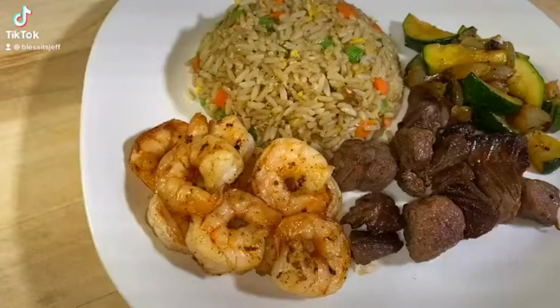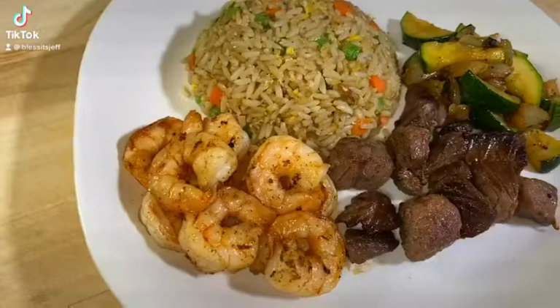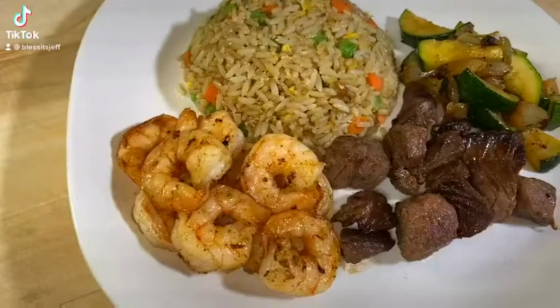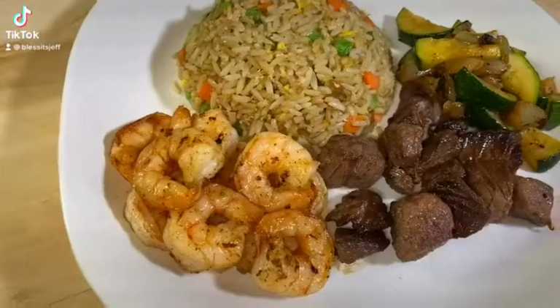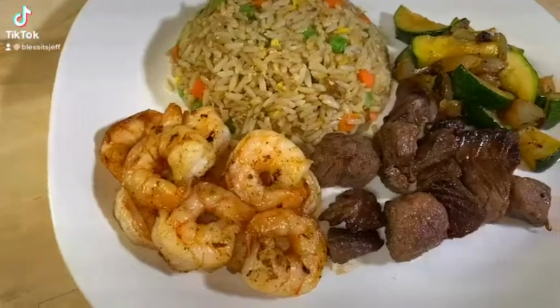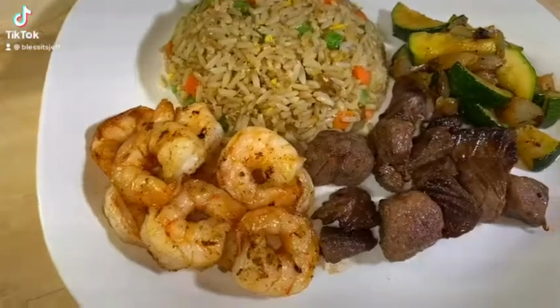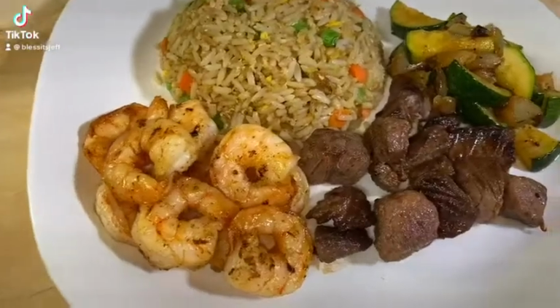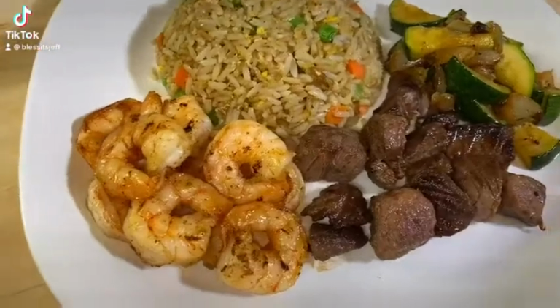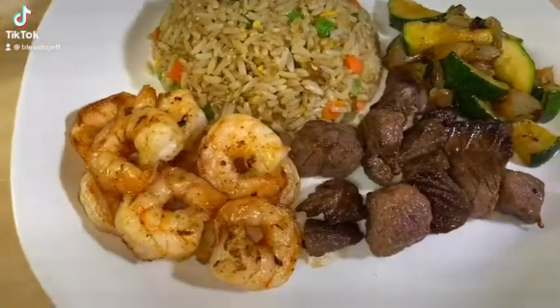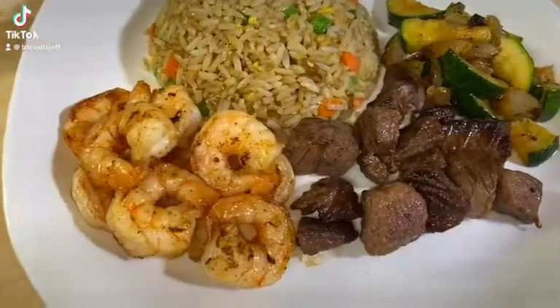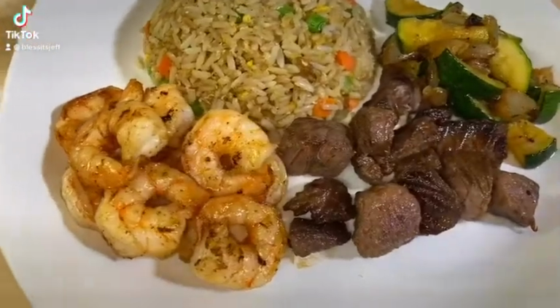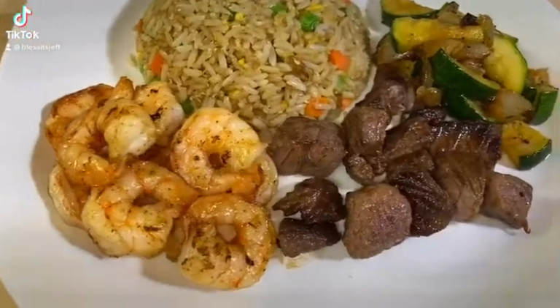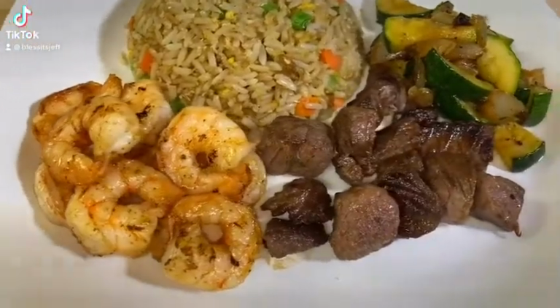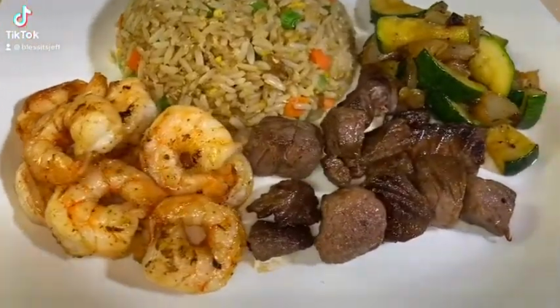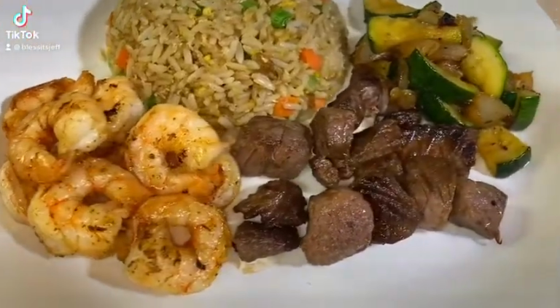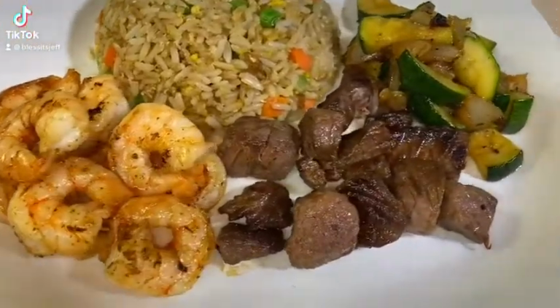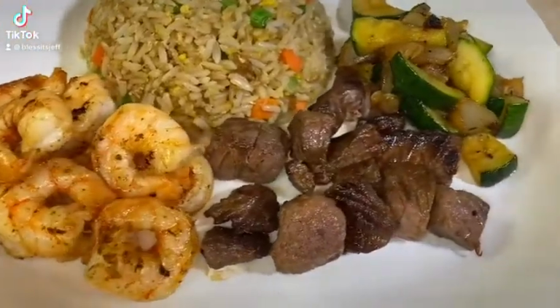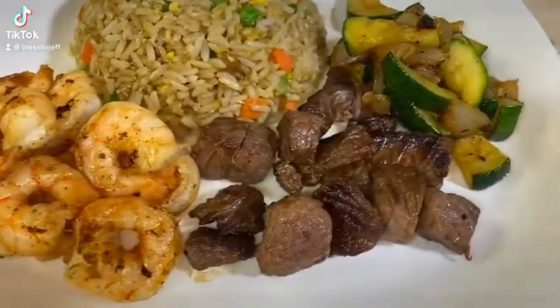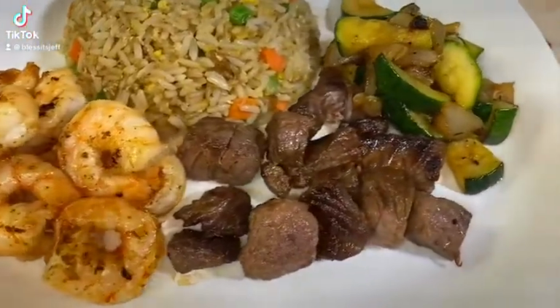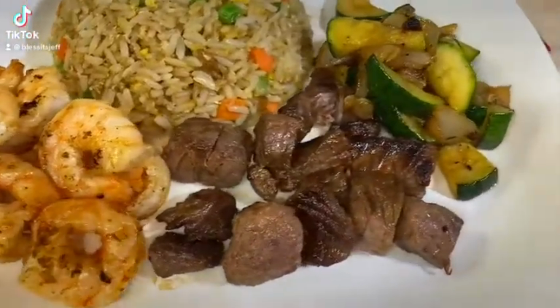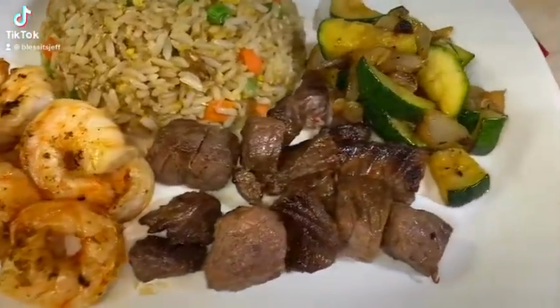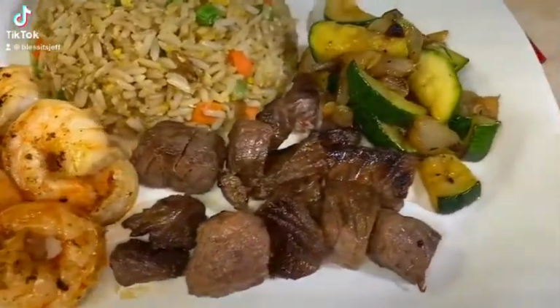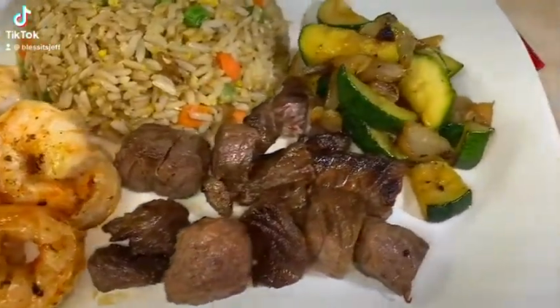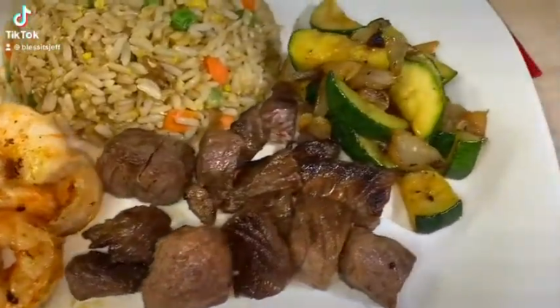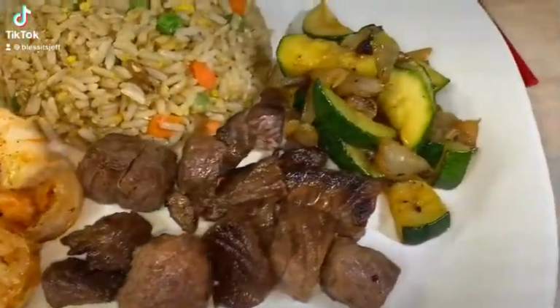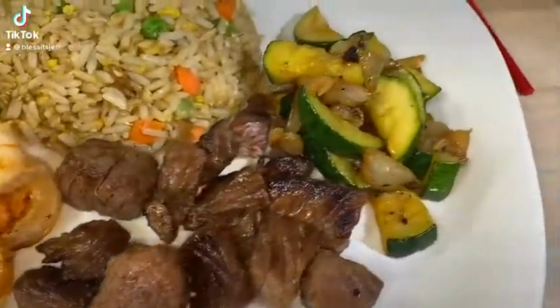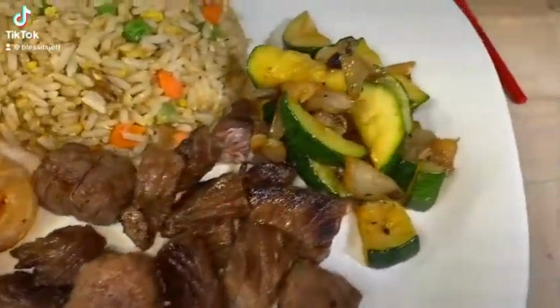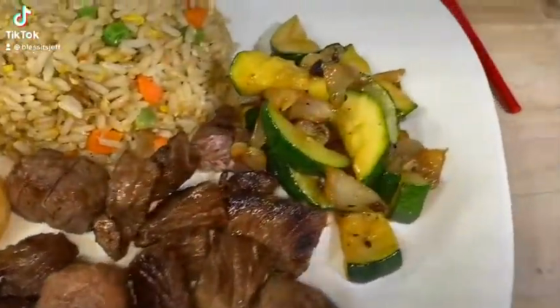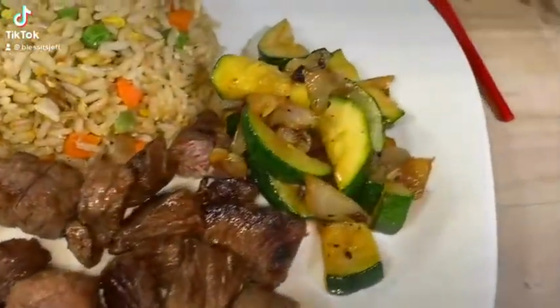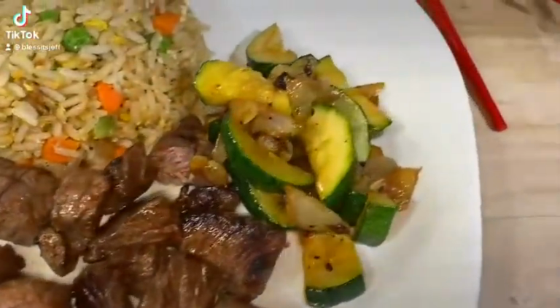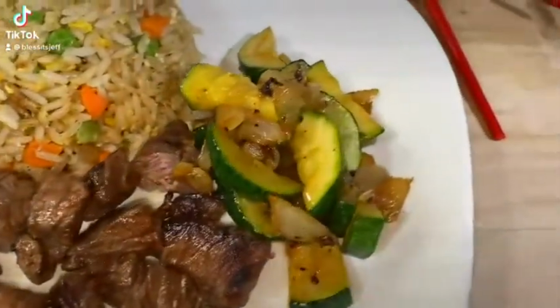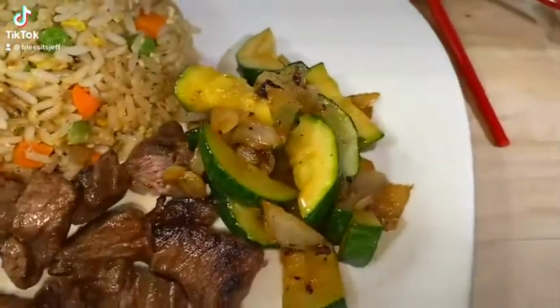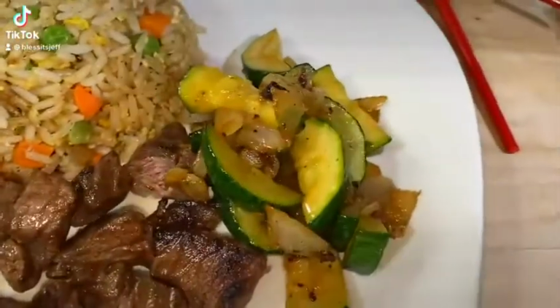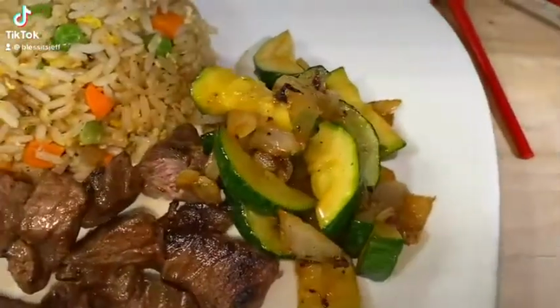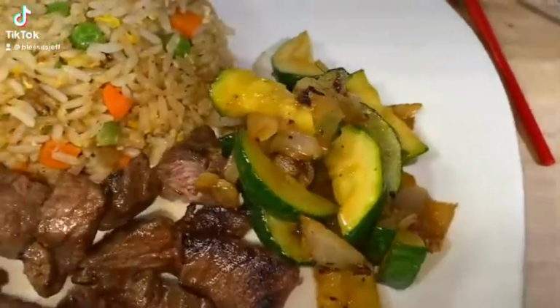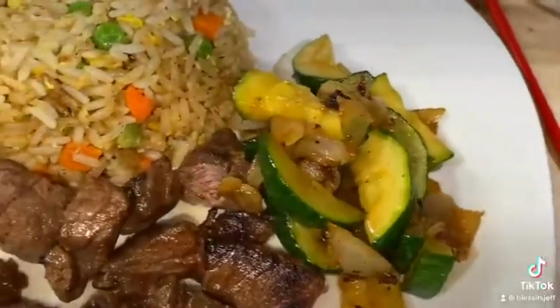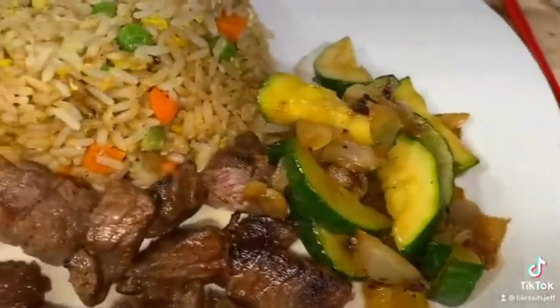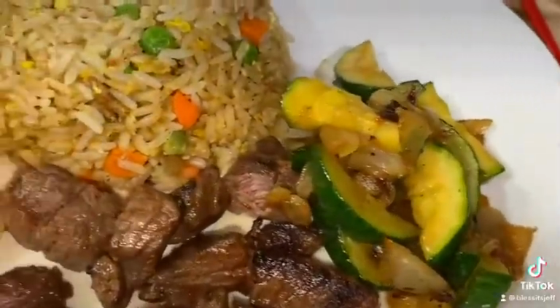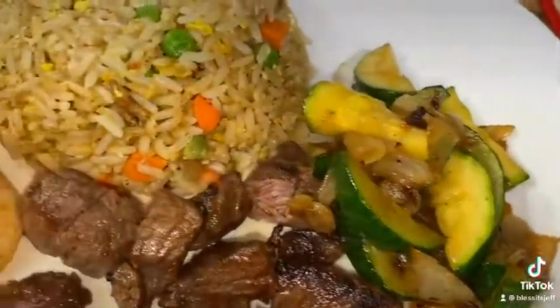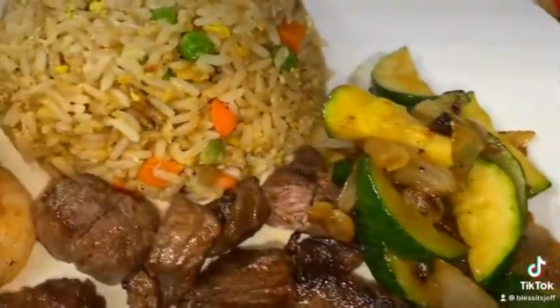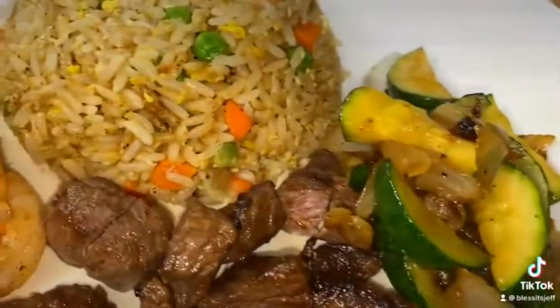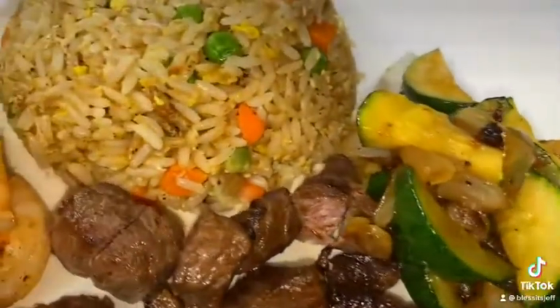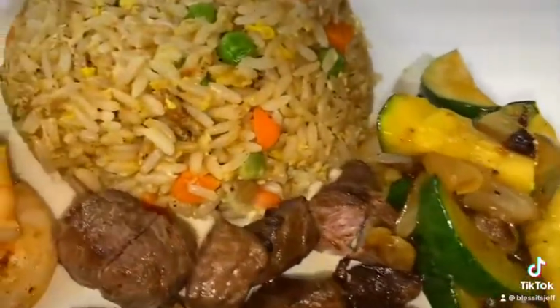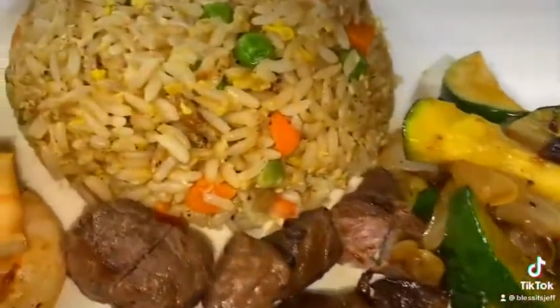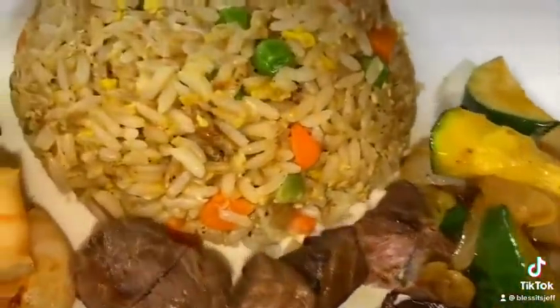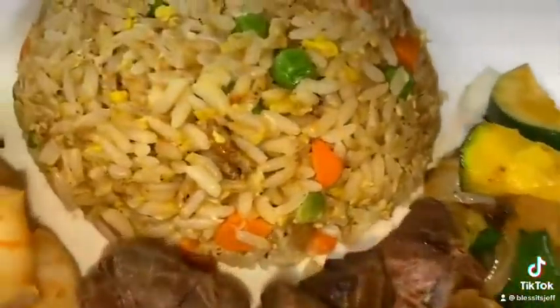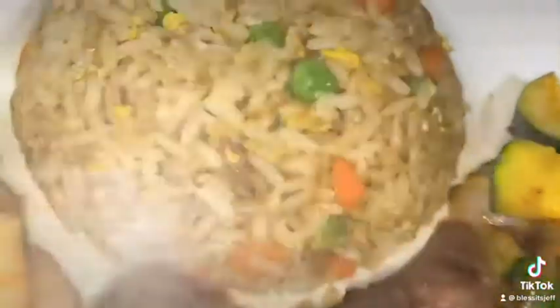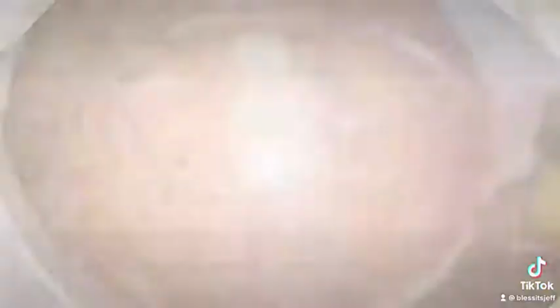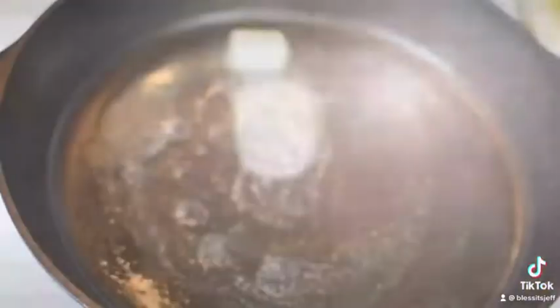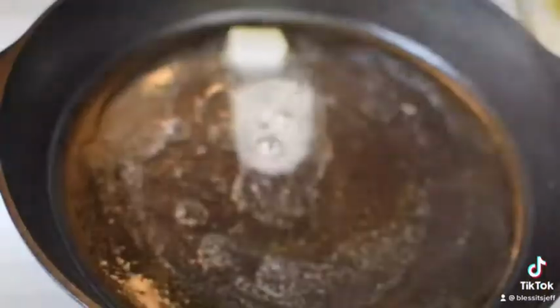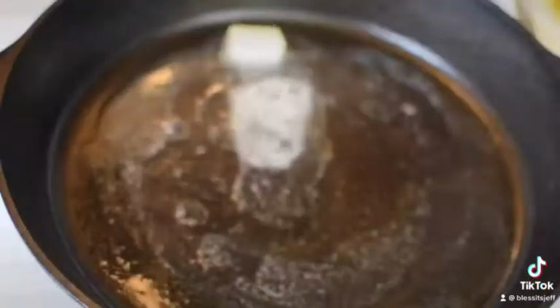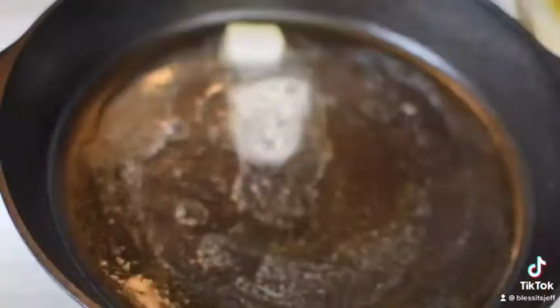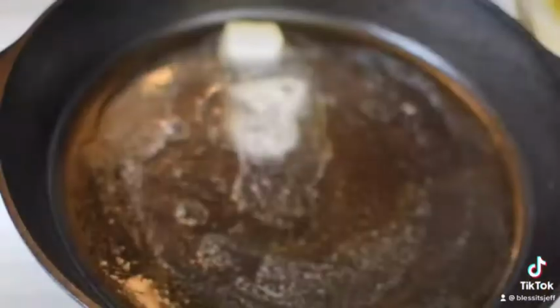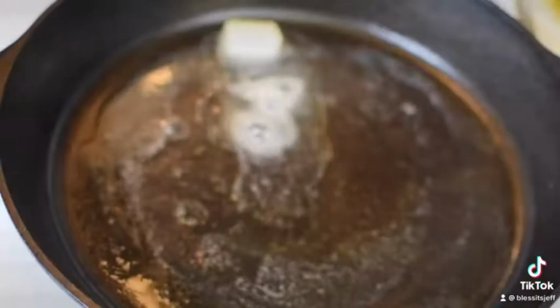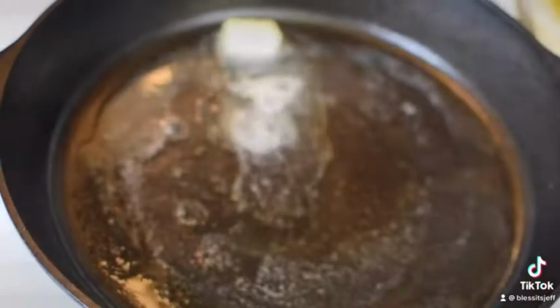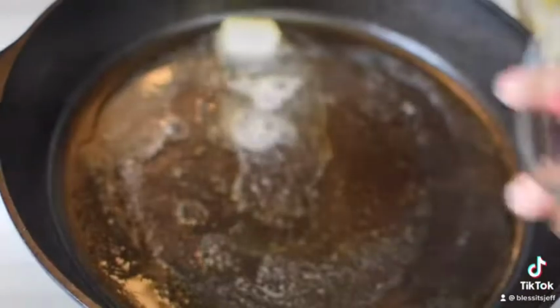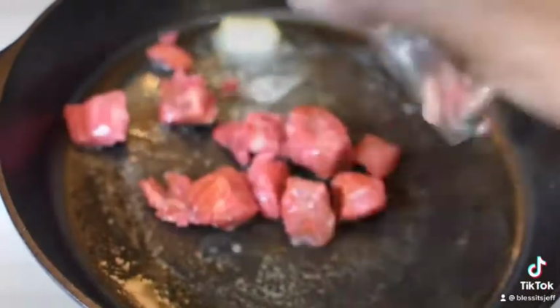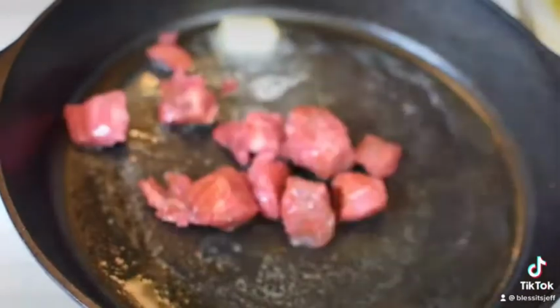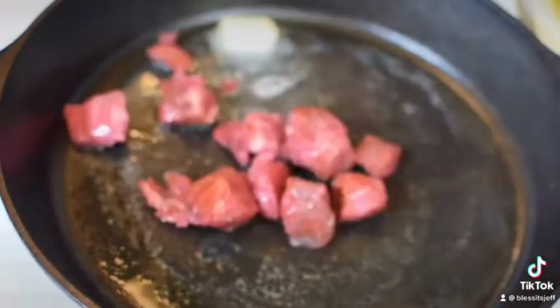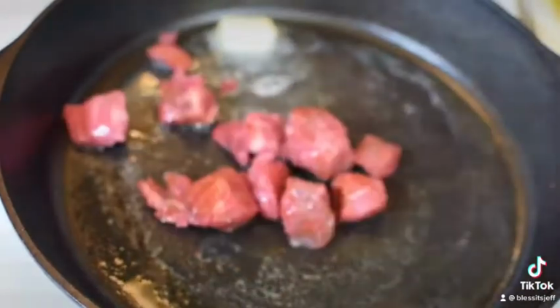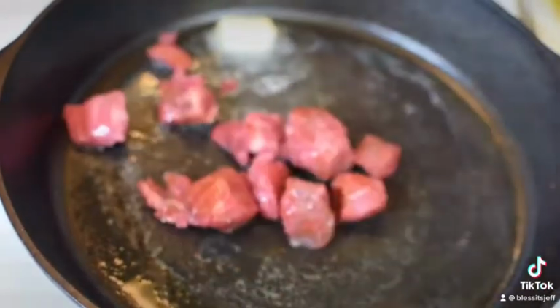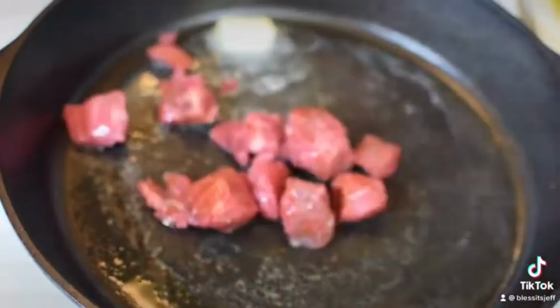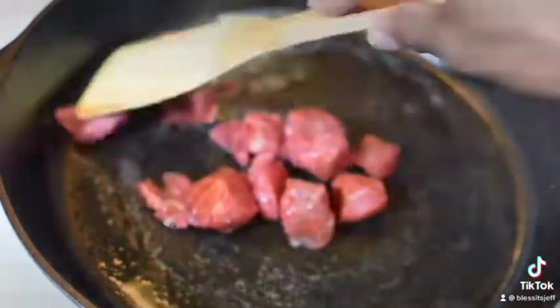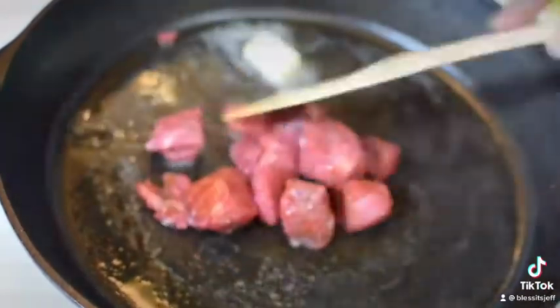Hibachi at home. Alright, first things first — get your steak.